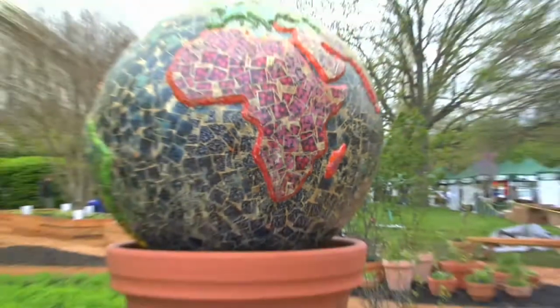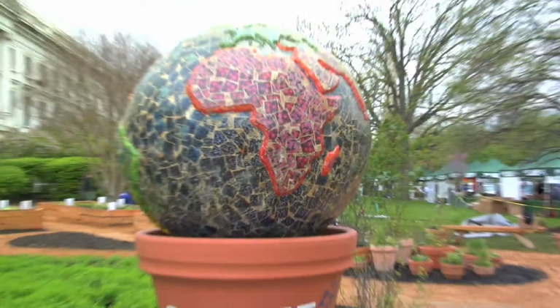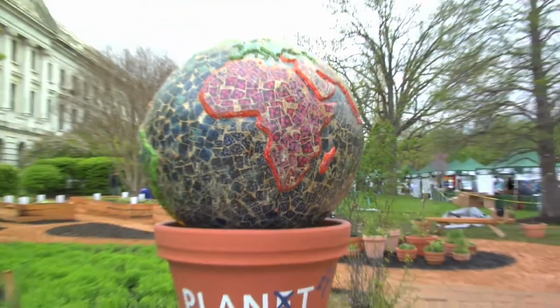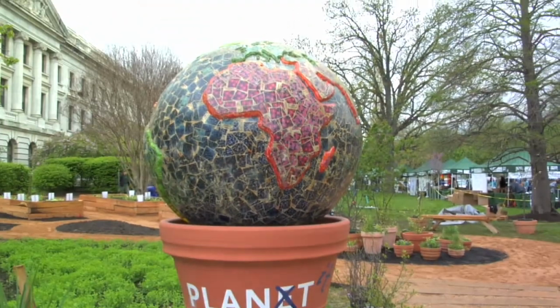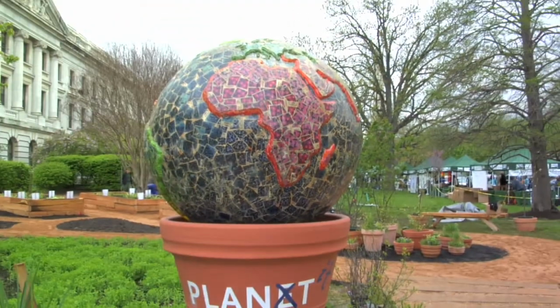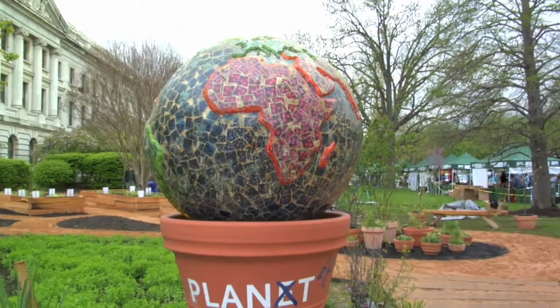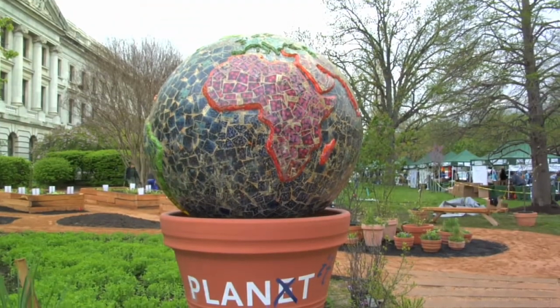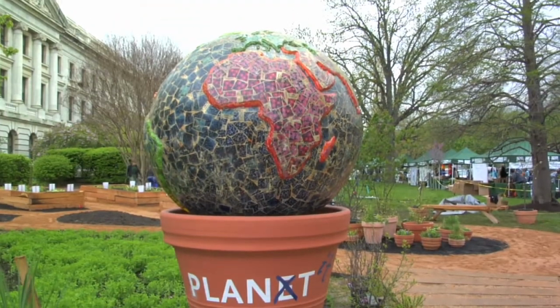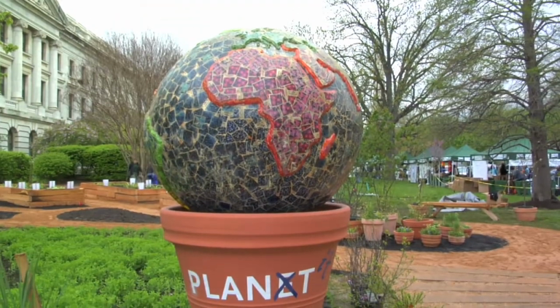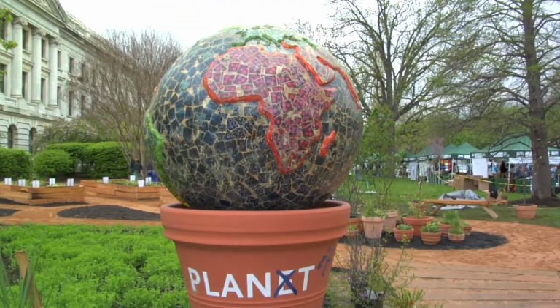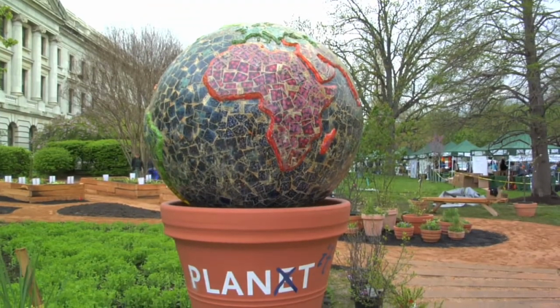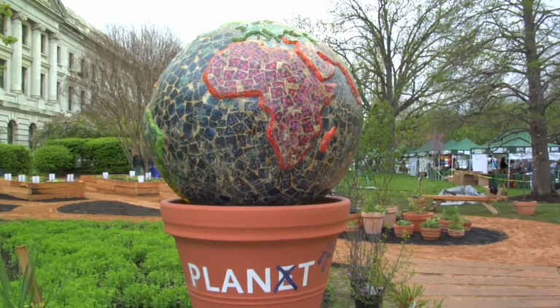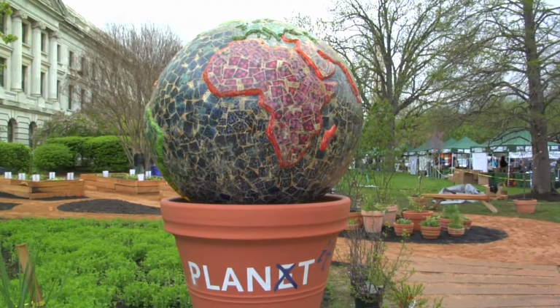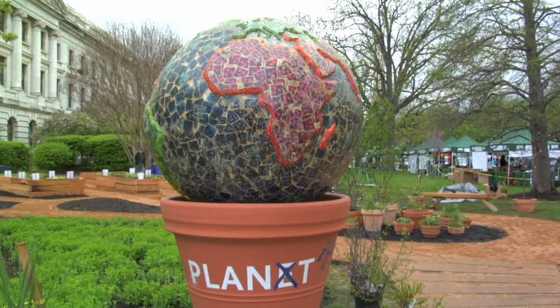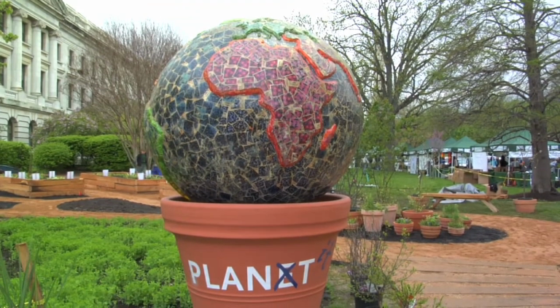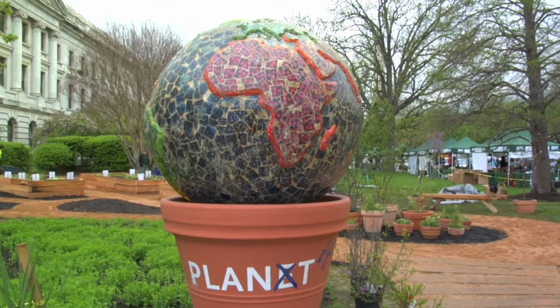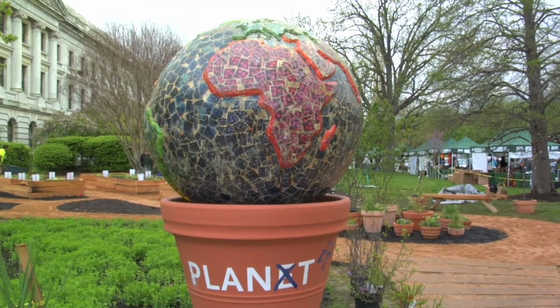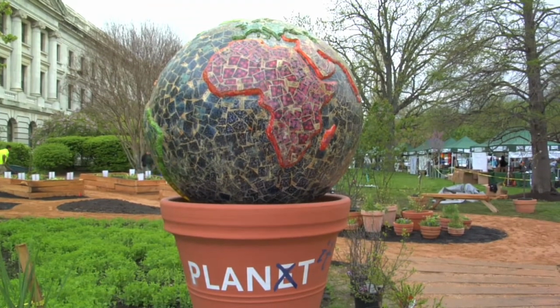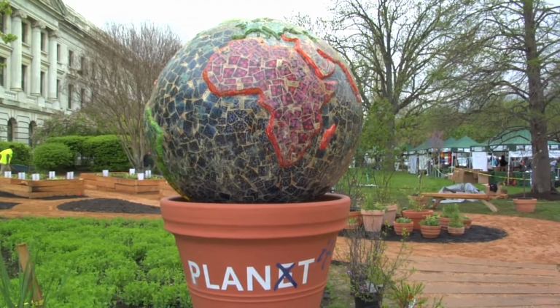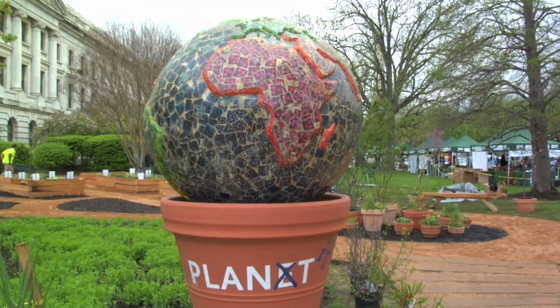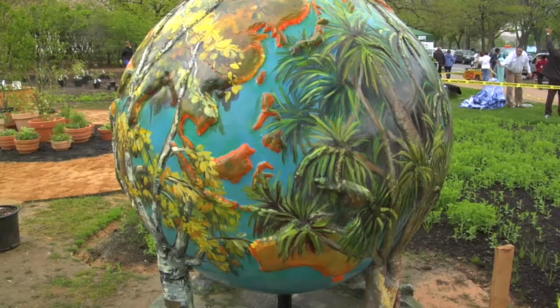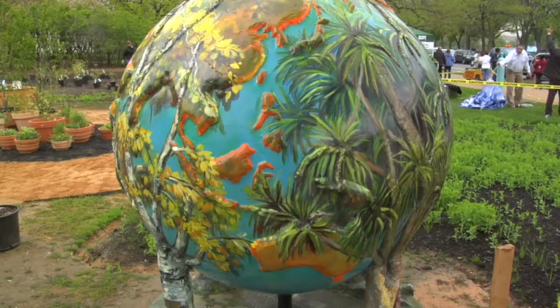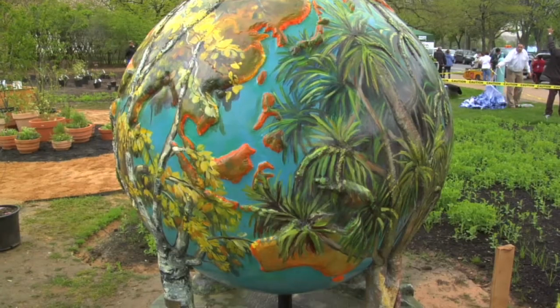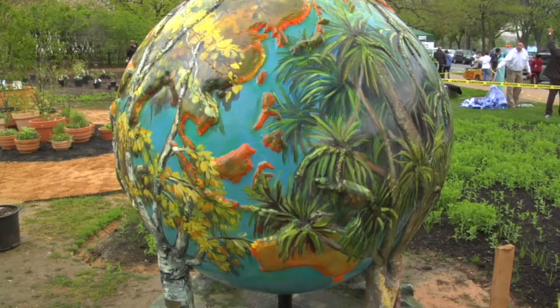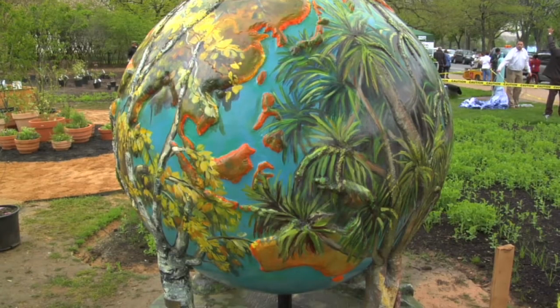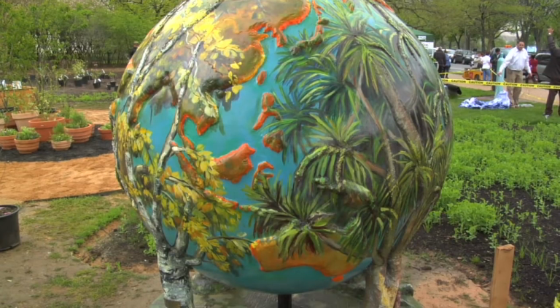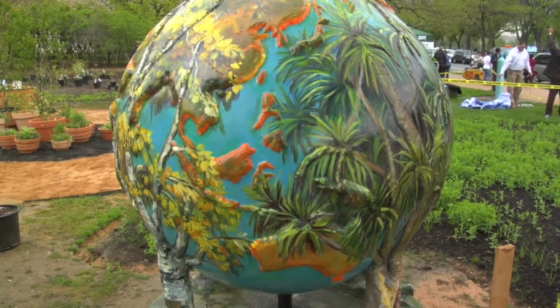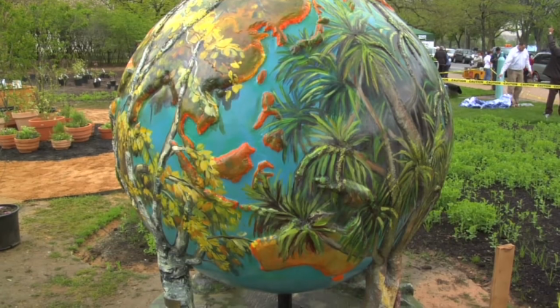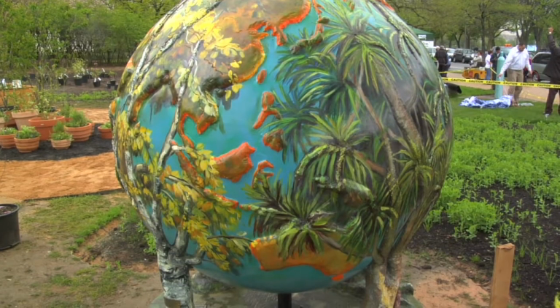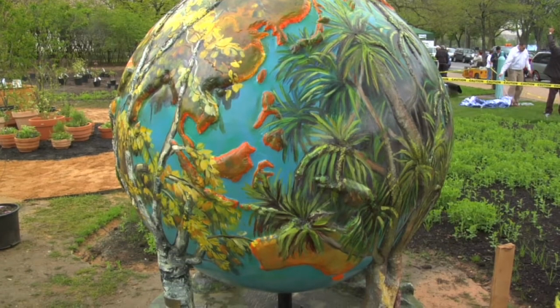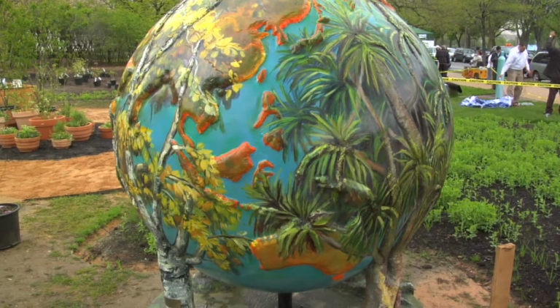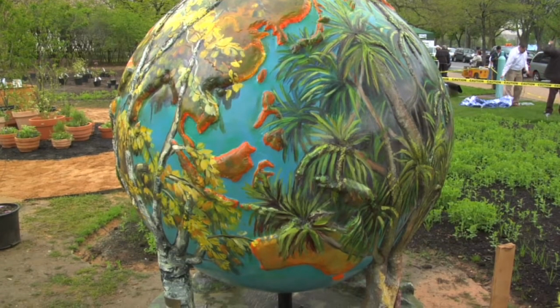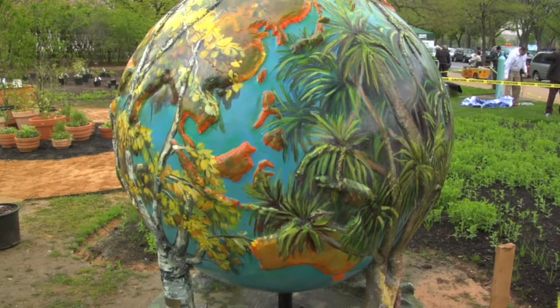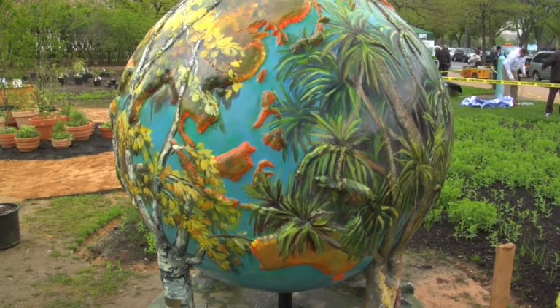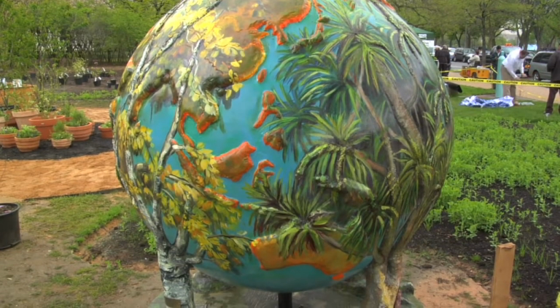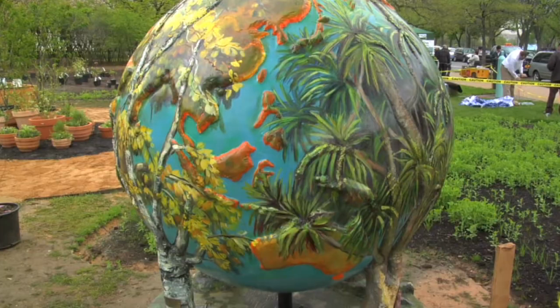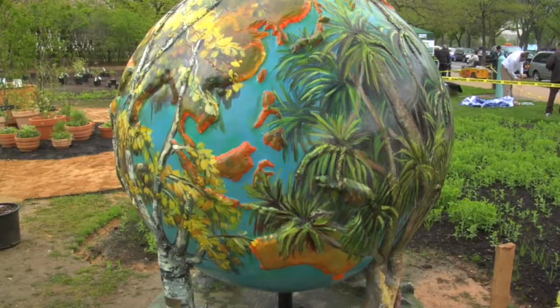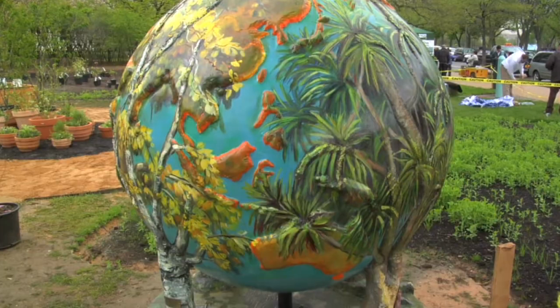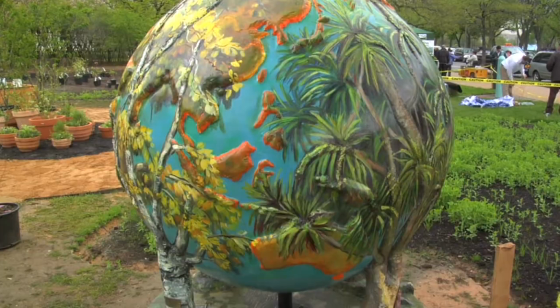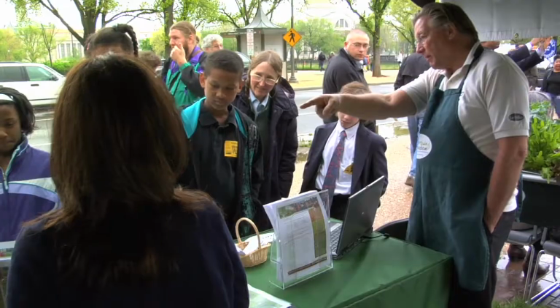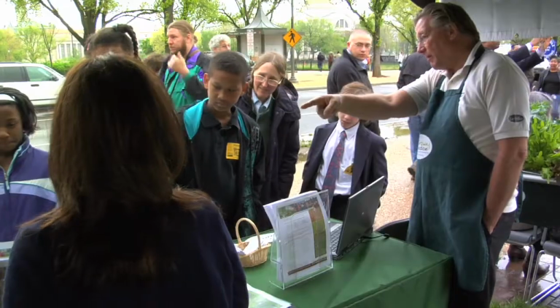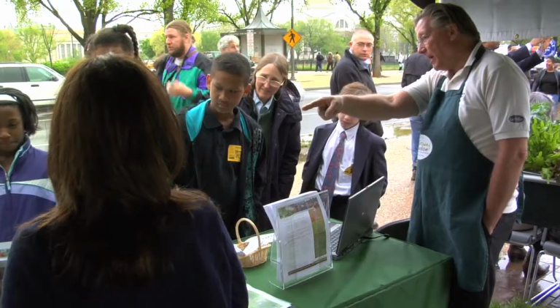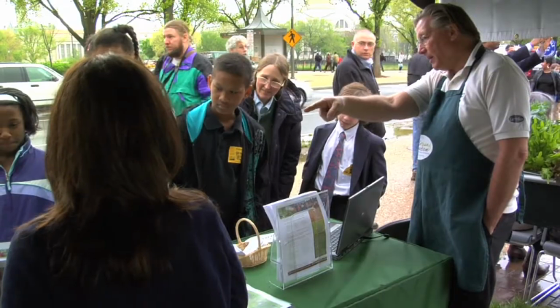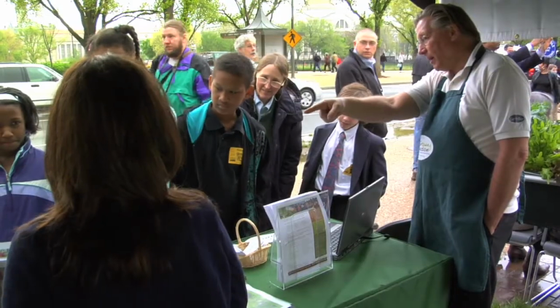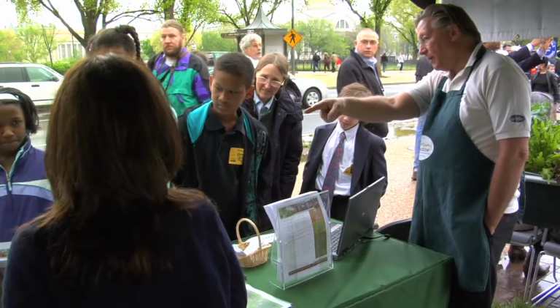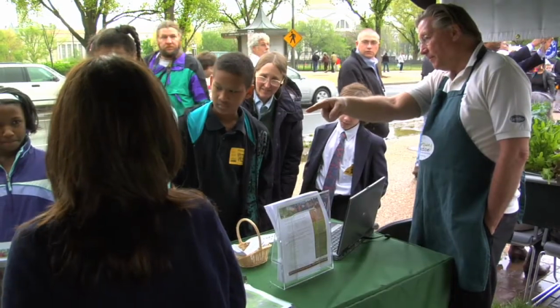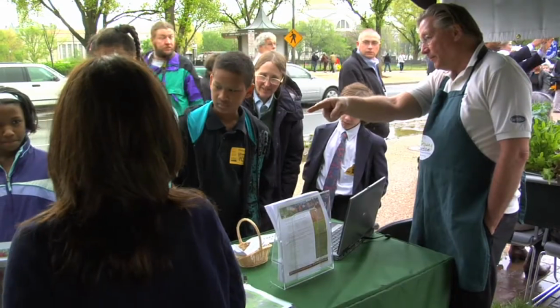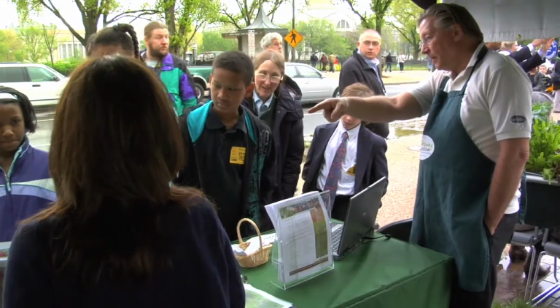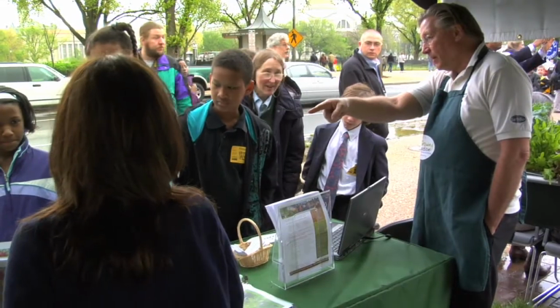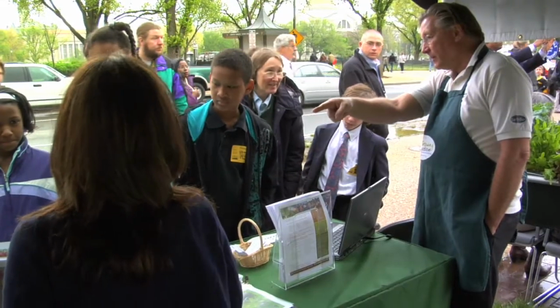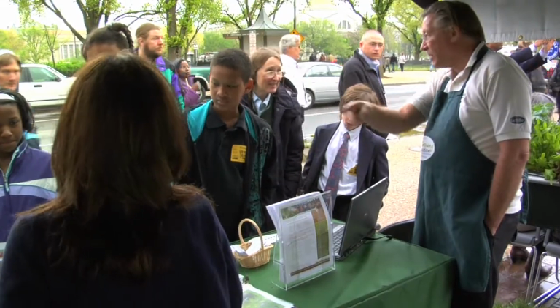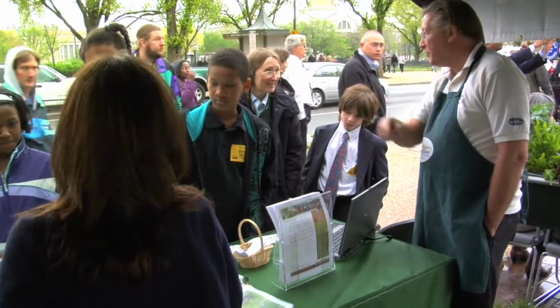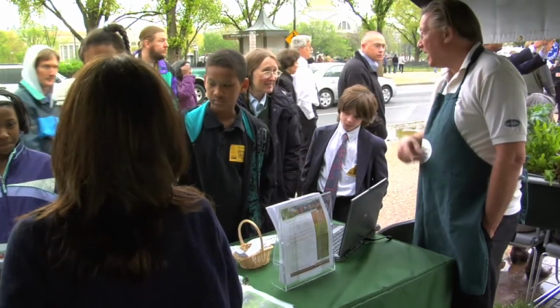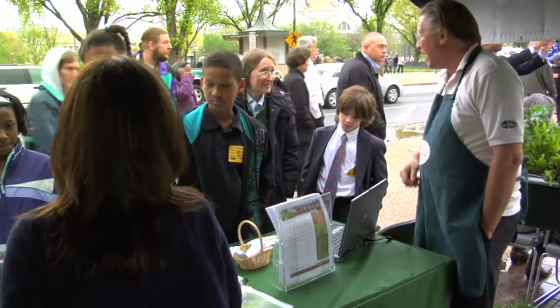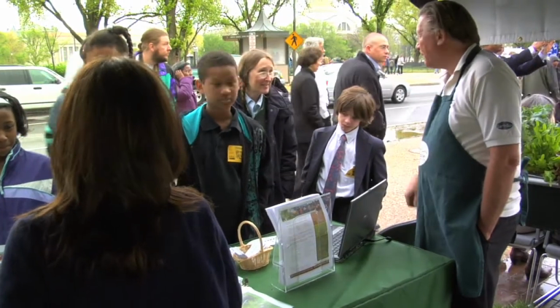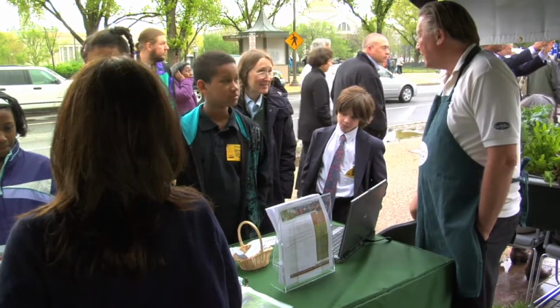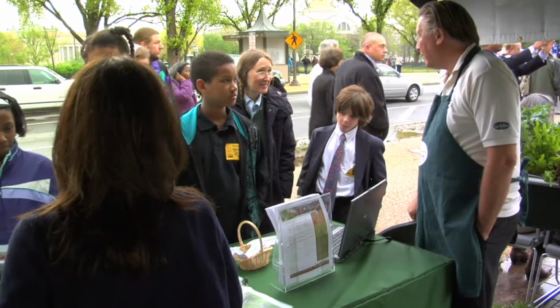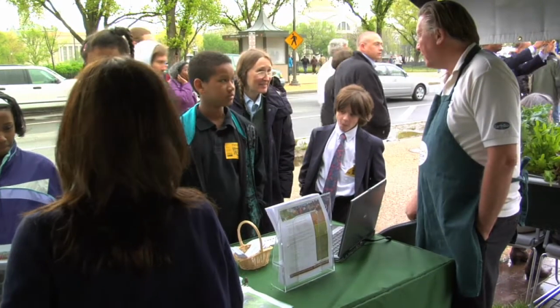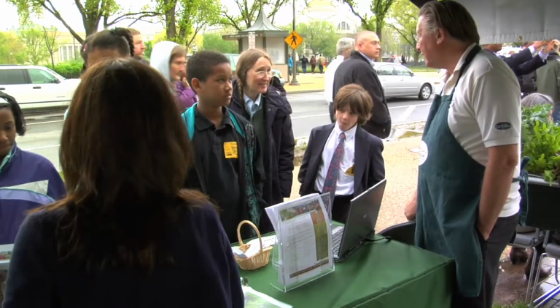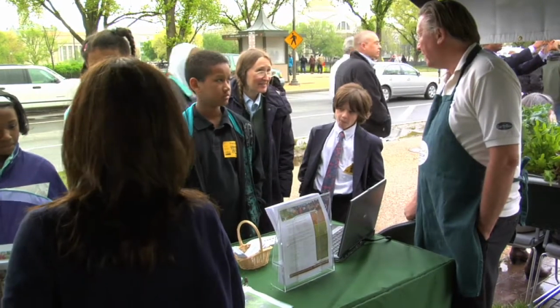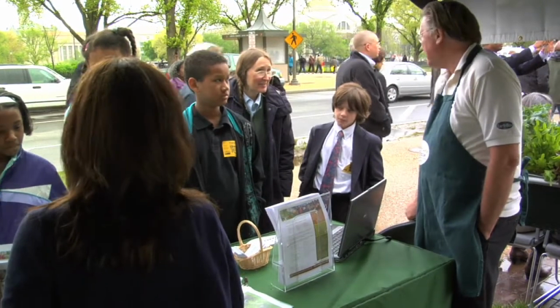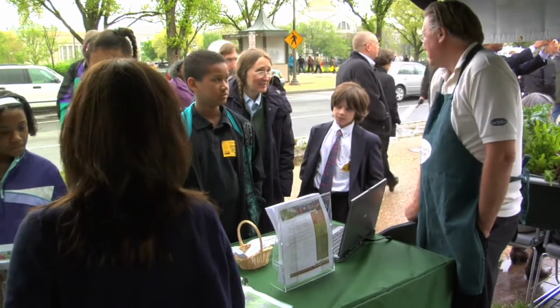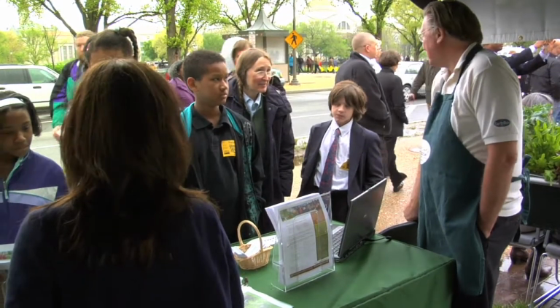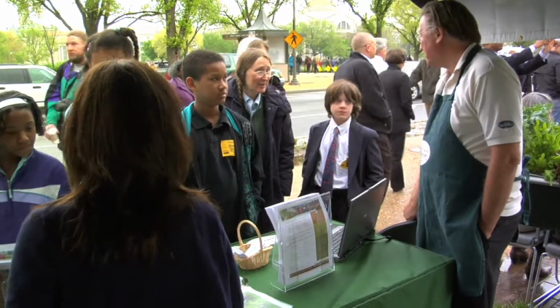Today's your birthday? Happy birthday. How old are you? I've got 90 of these broccoli in my backyard — about half an hour a day. Really?